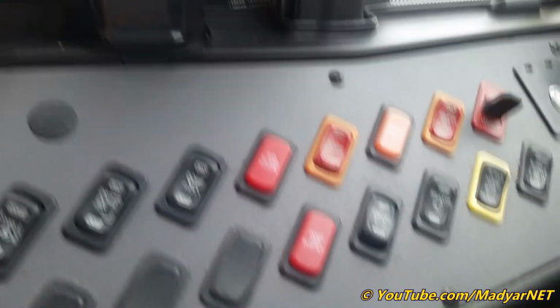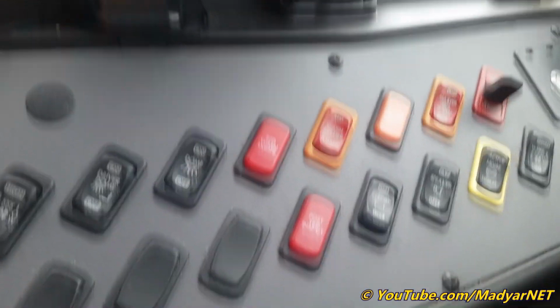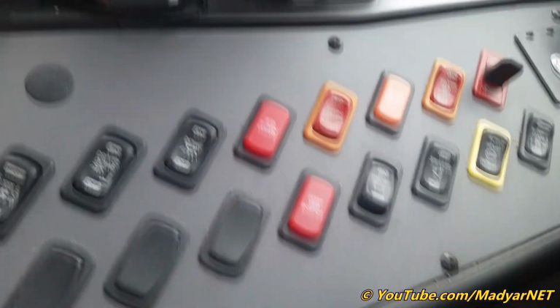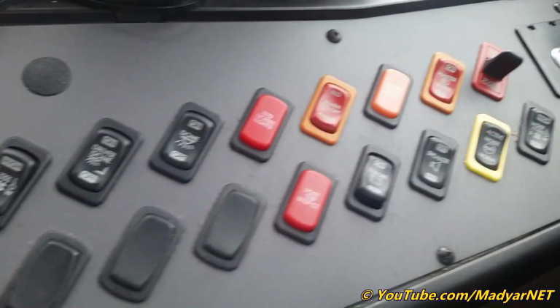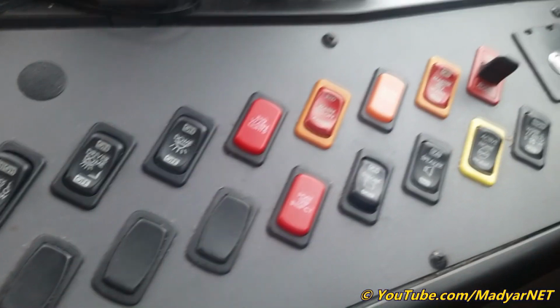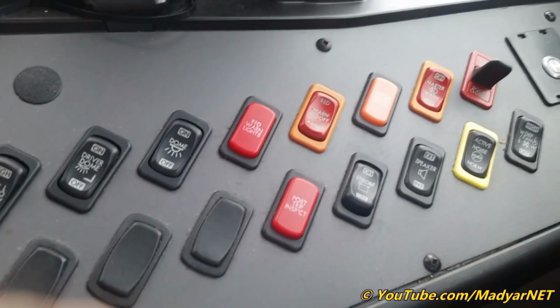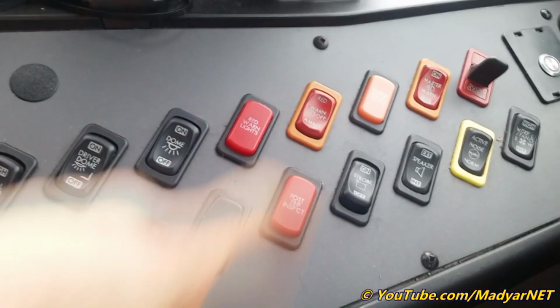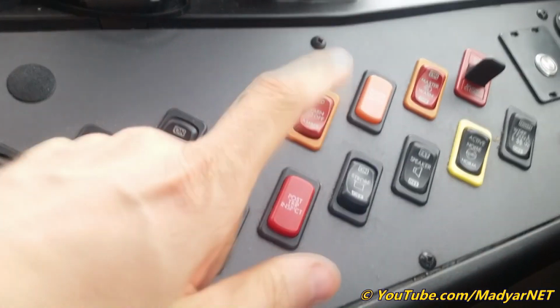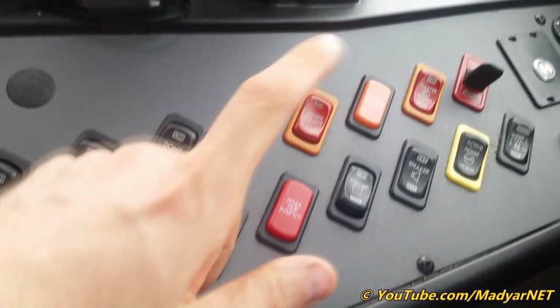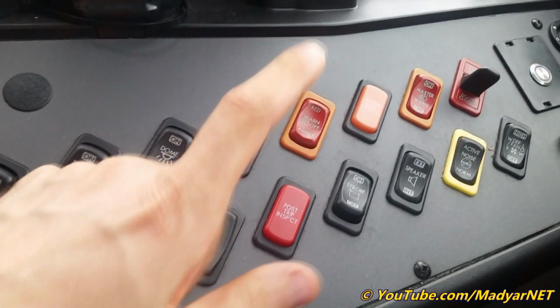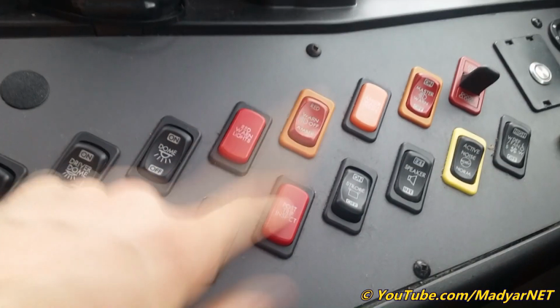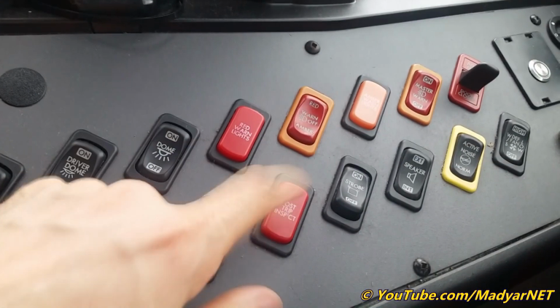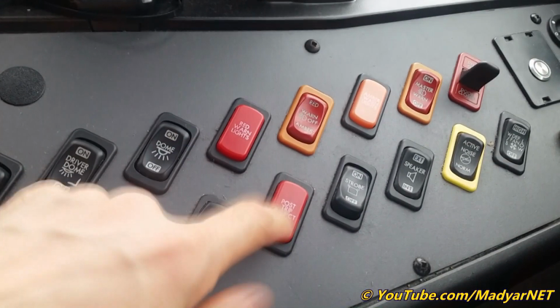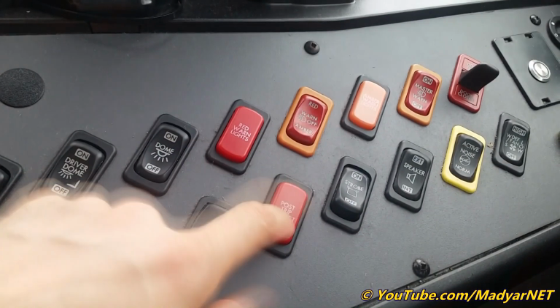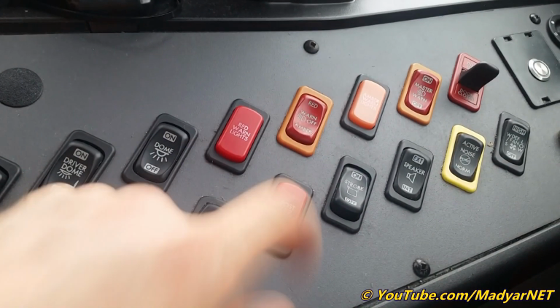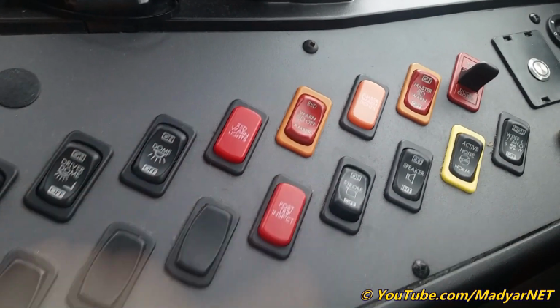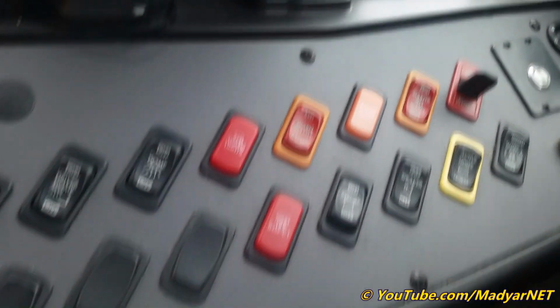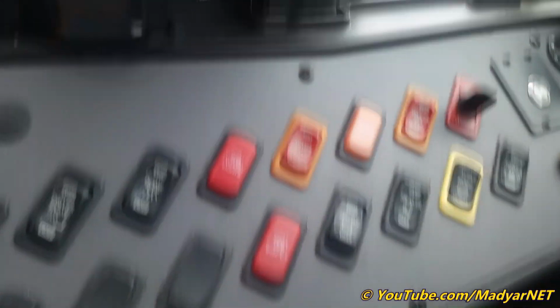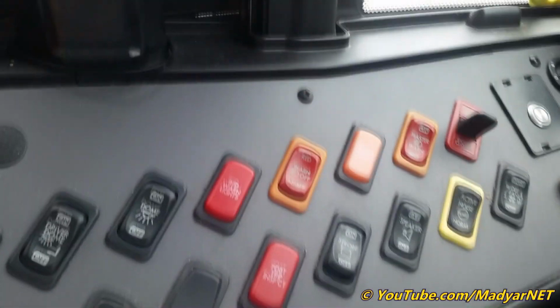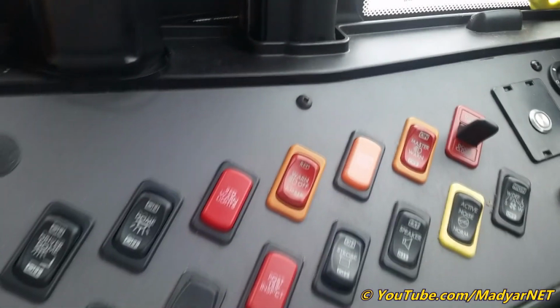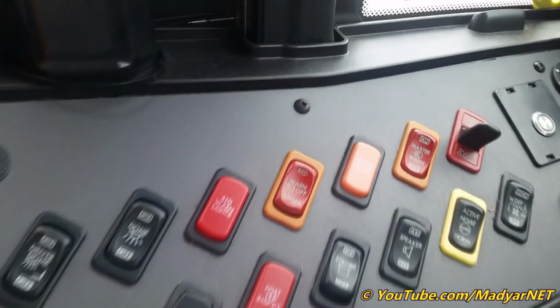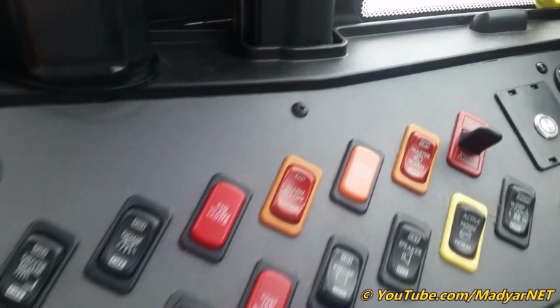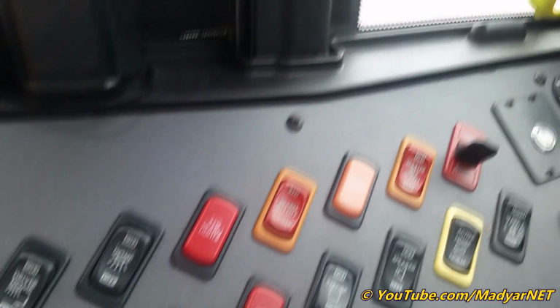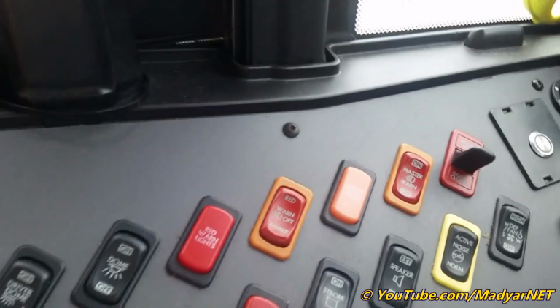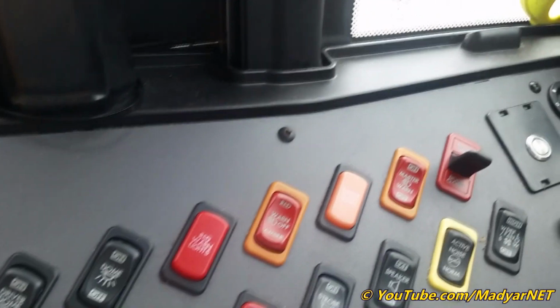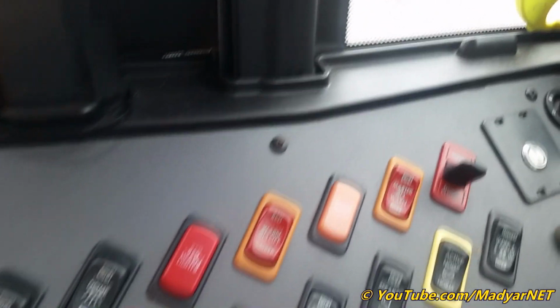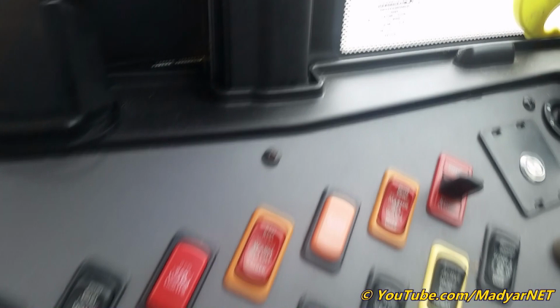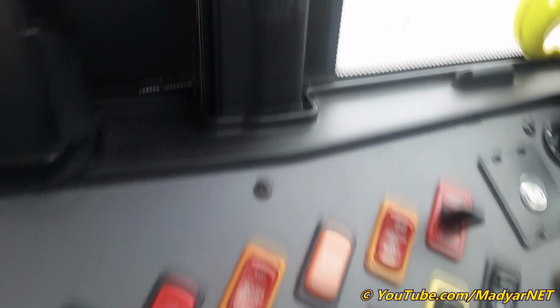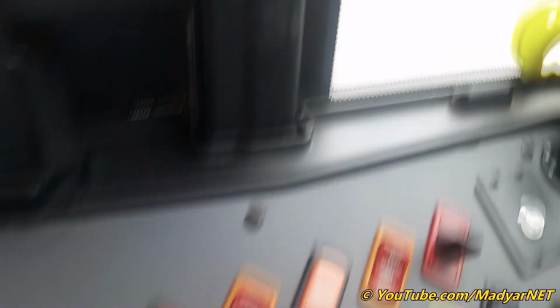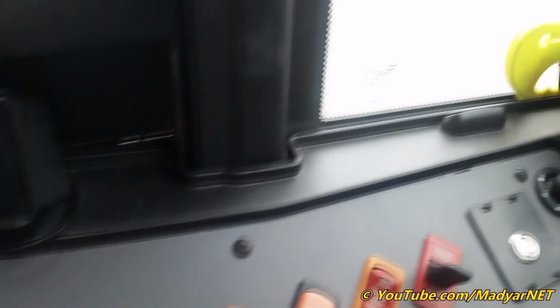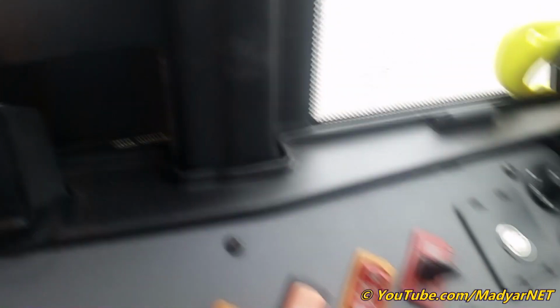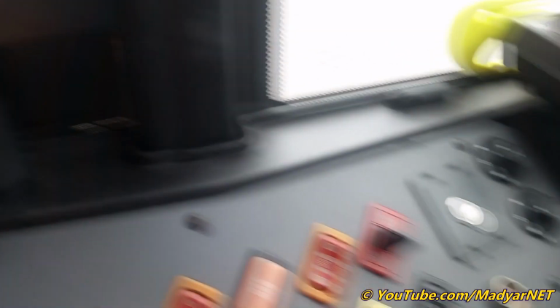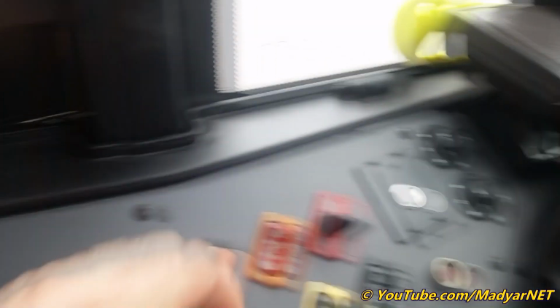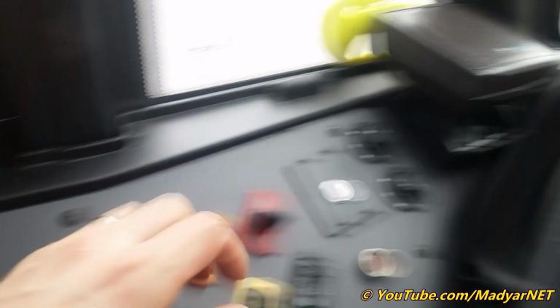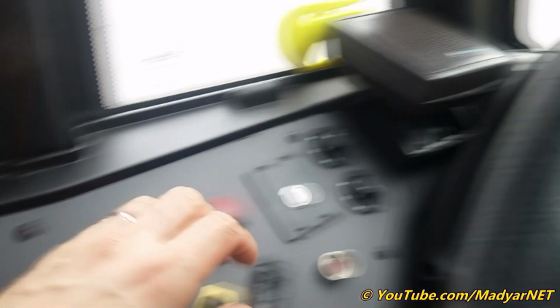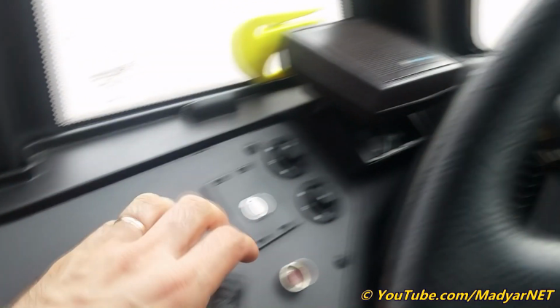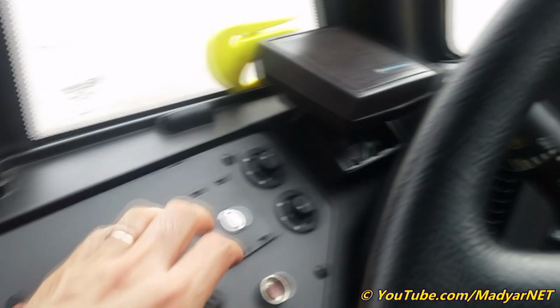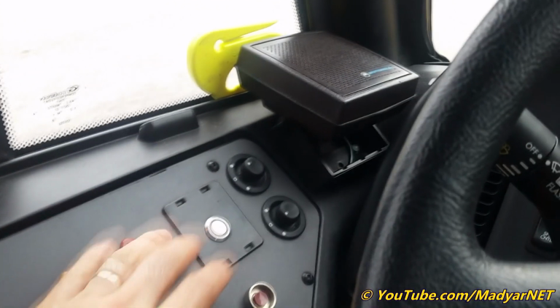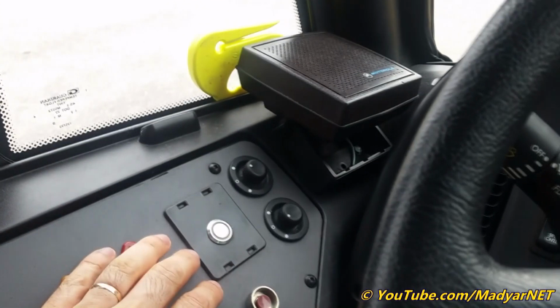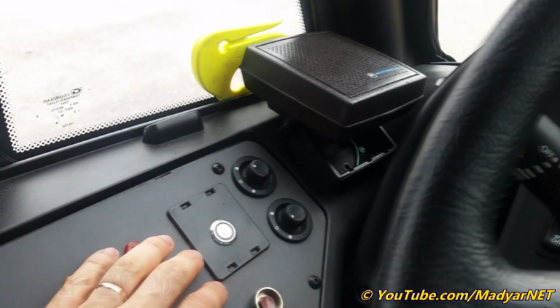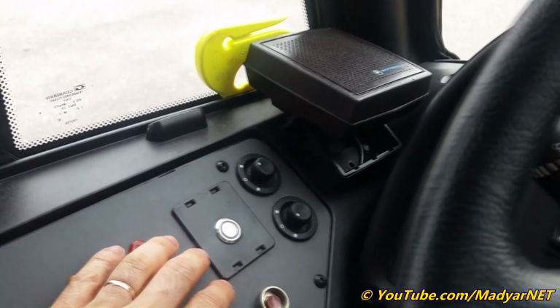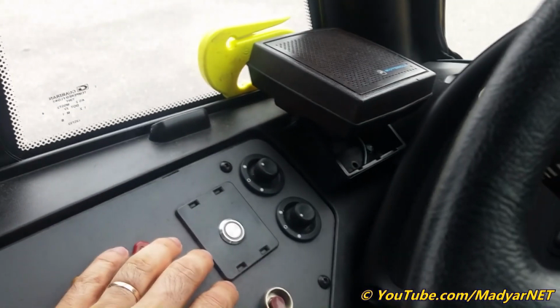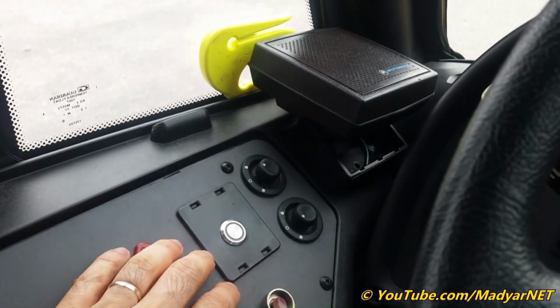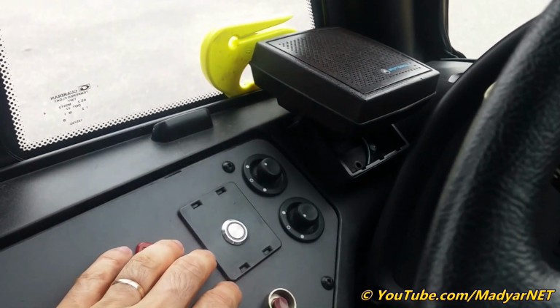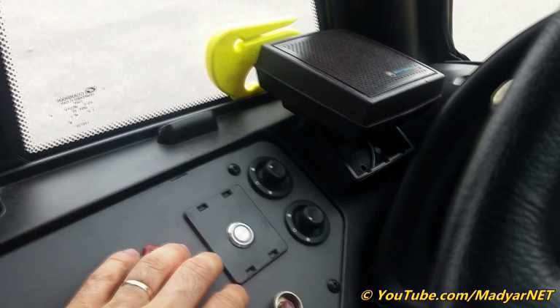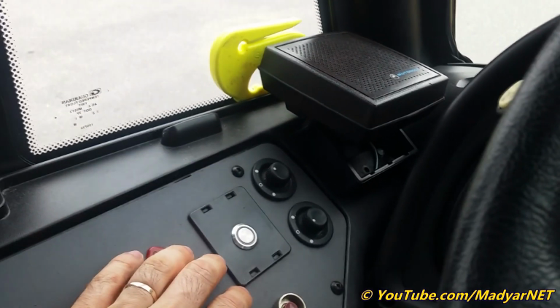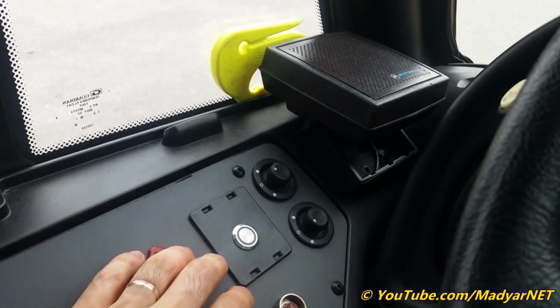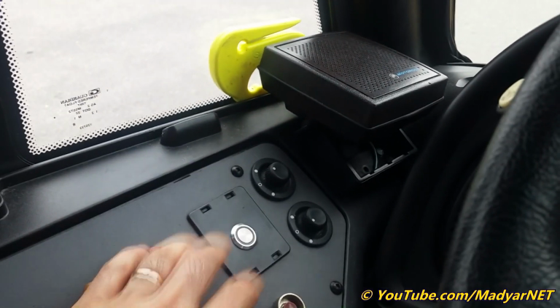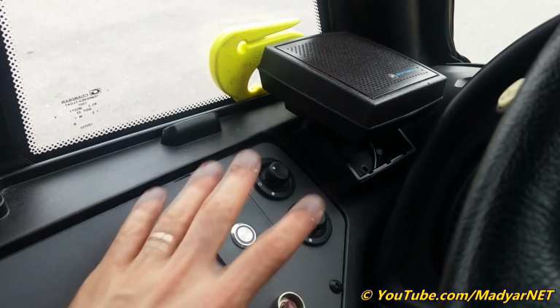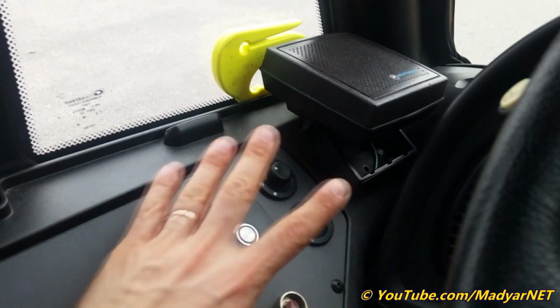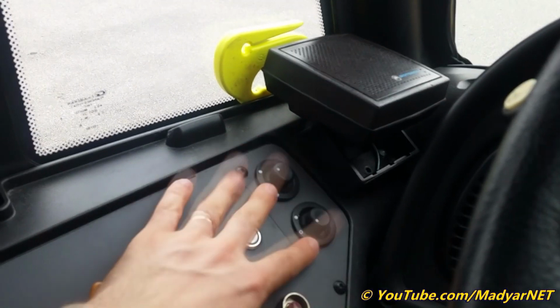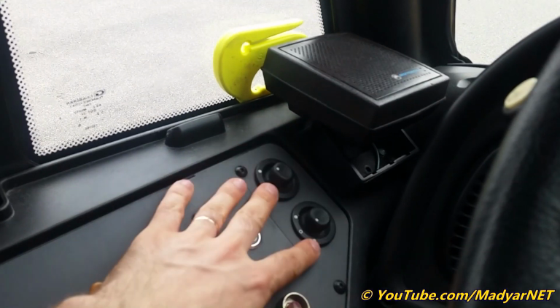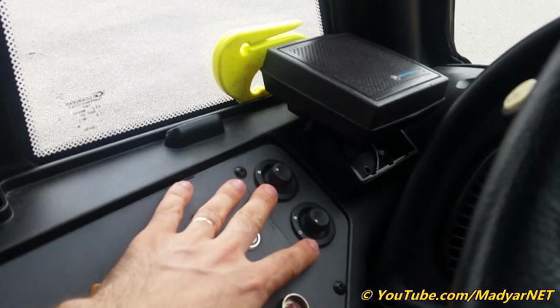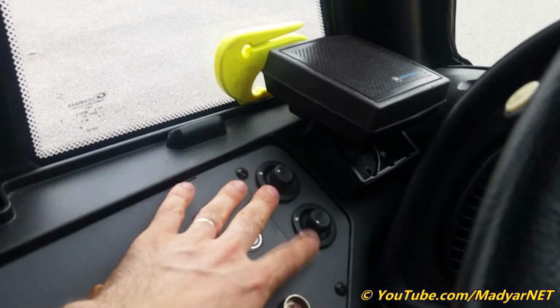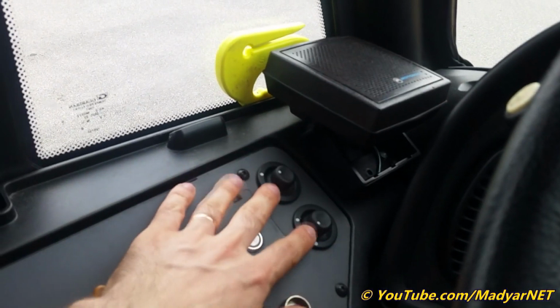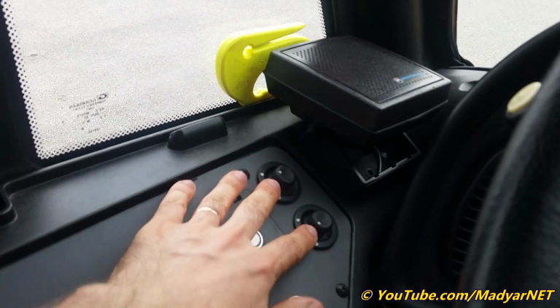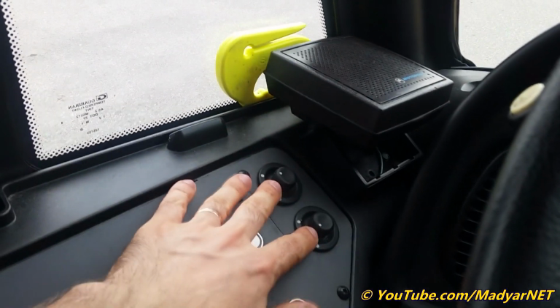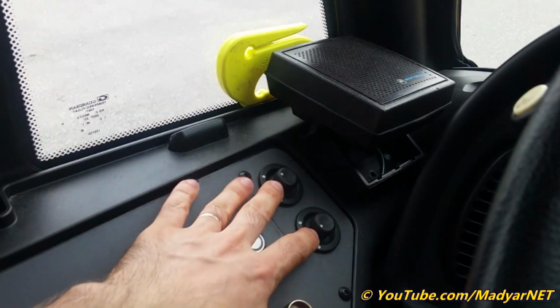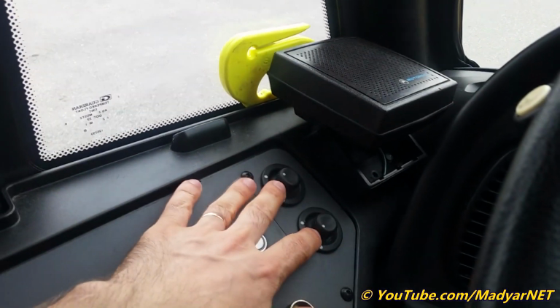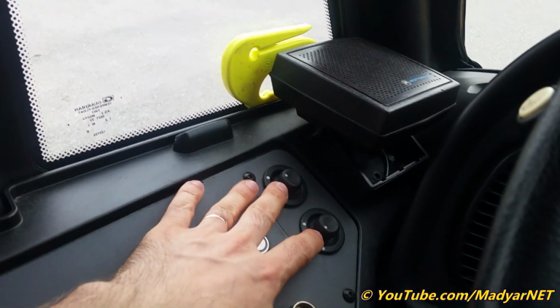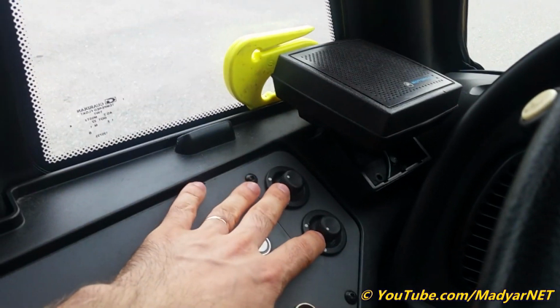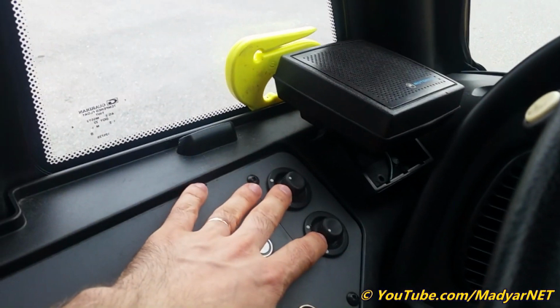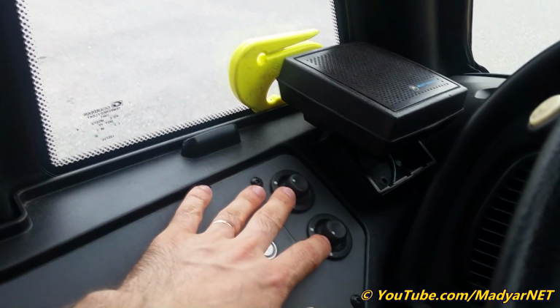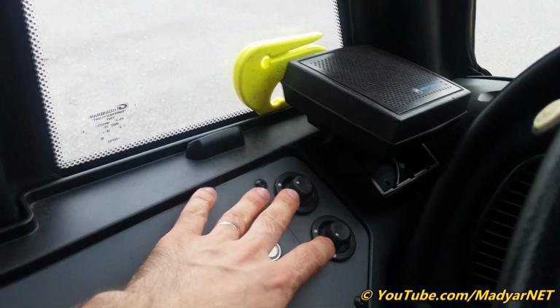Post trip inspection reminder. And this button works like a vandal lock — if I close the emergency door, it will work. Power windows.